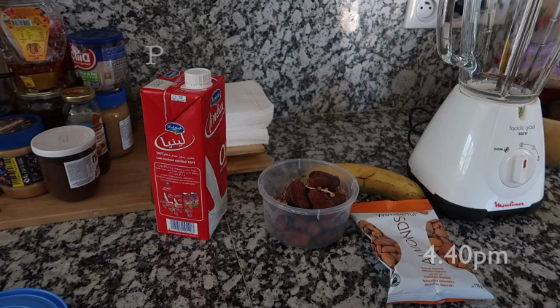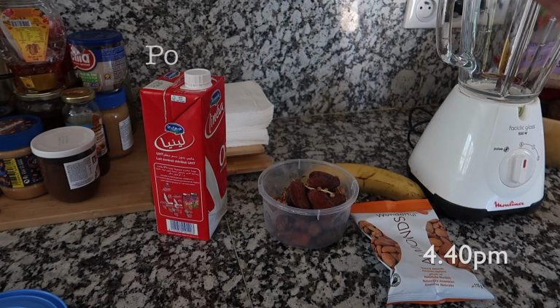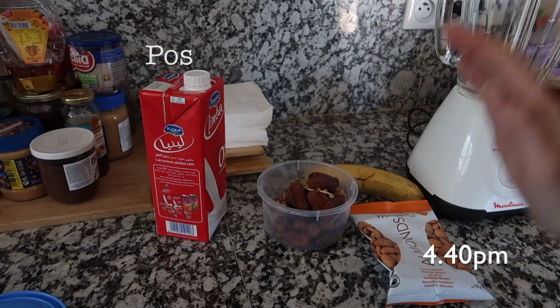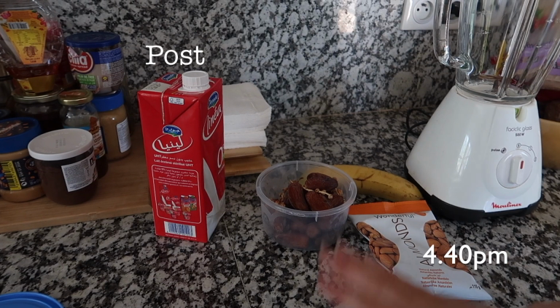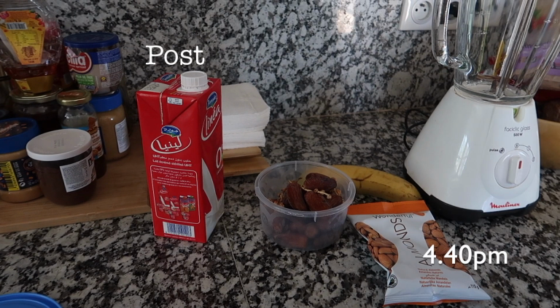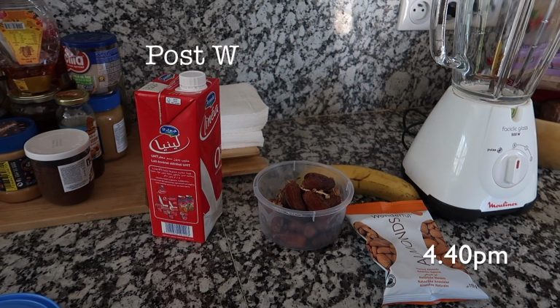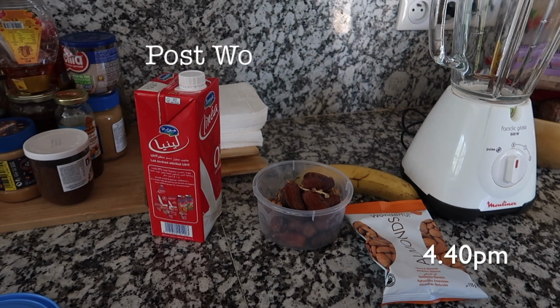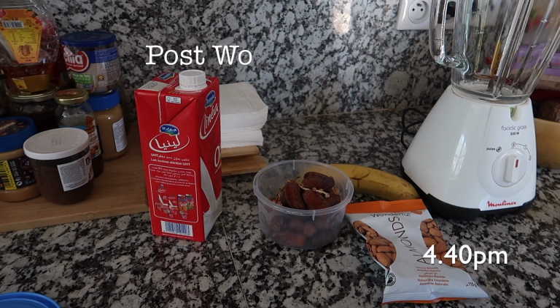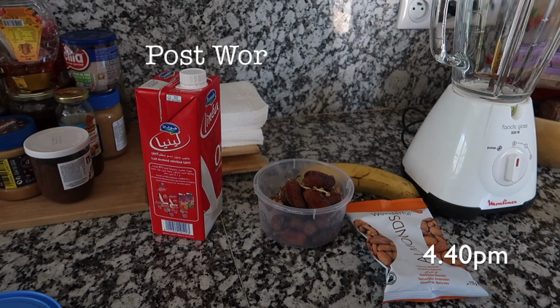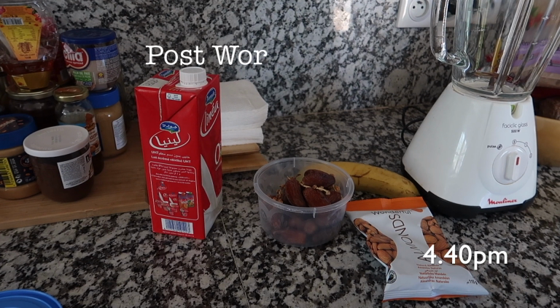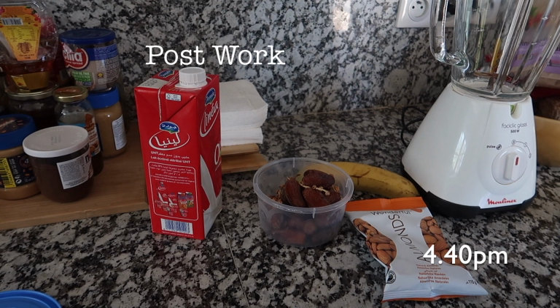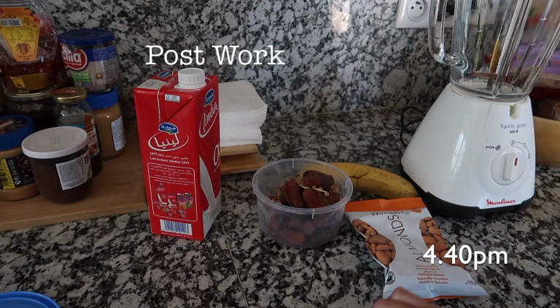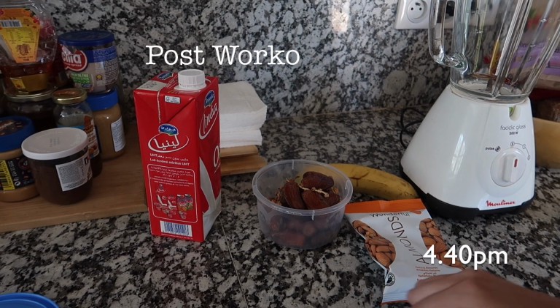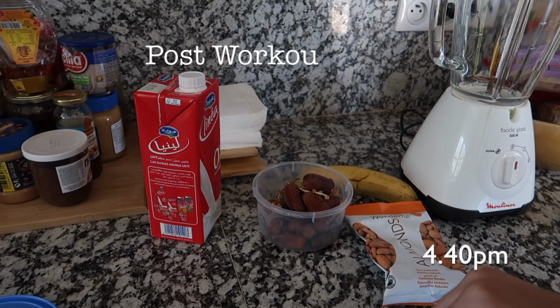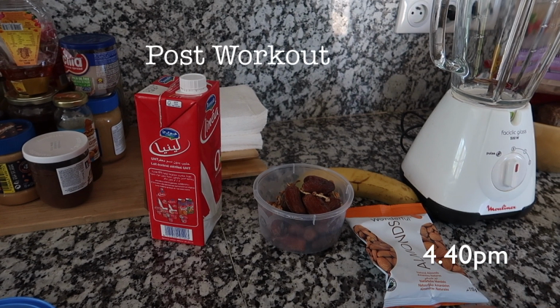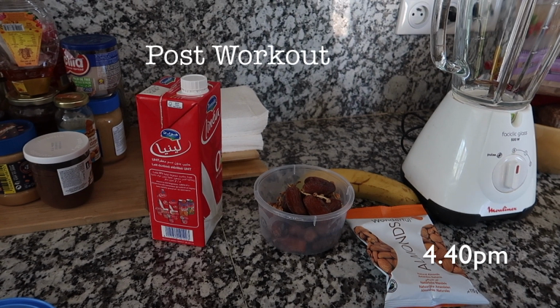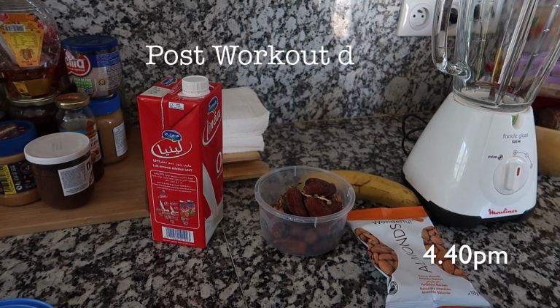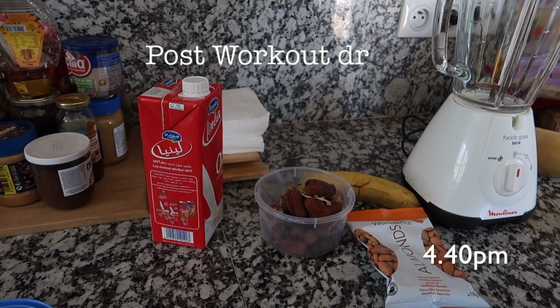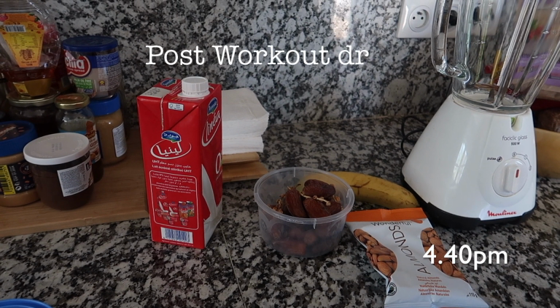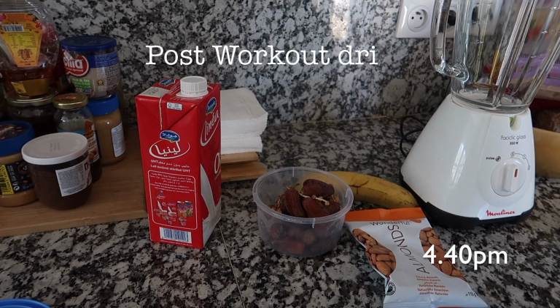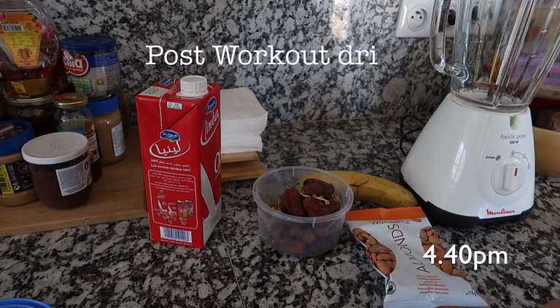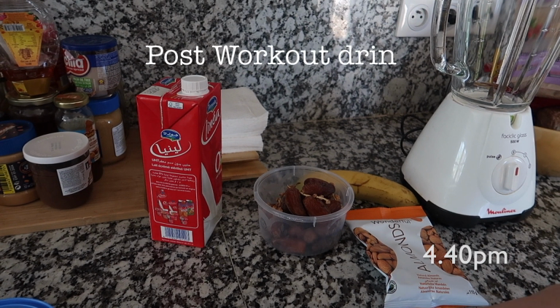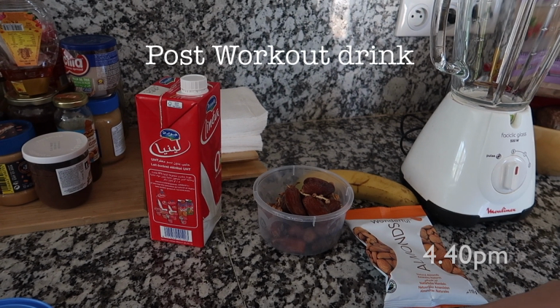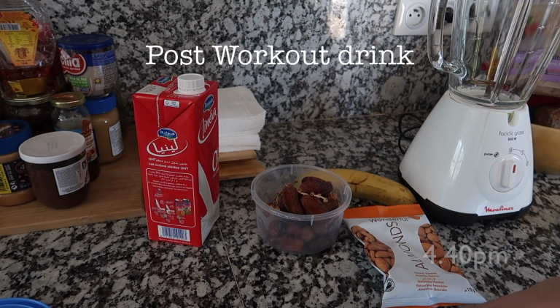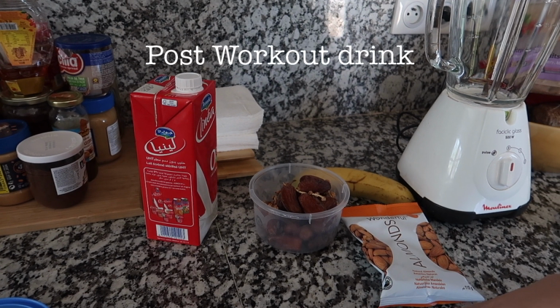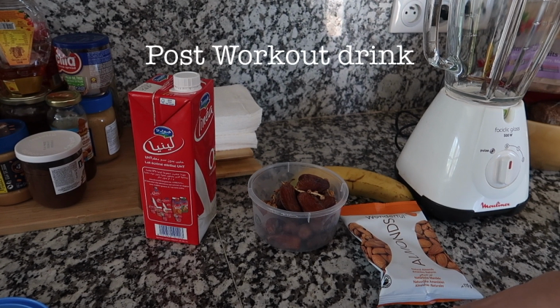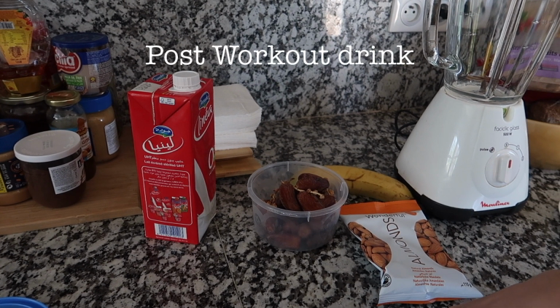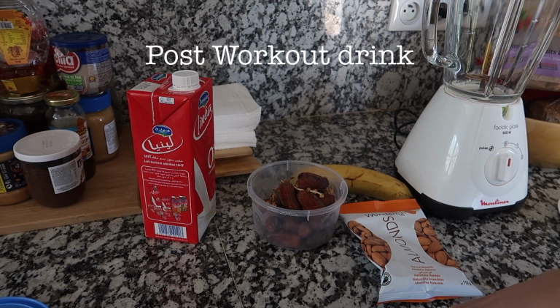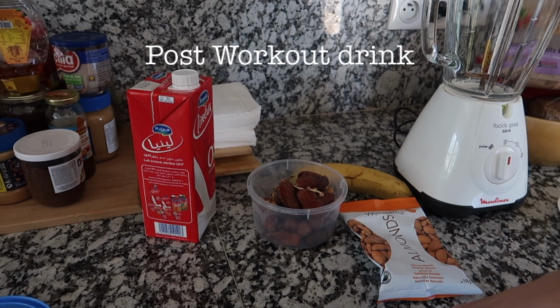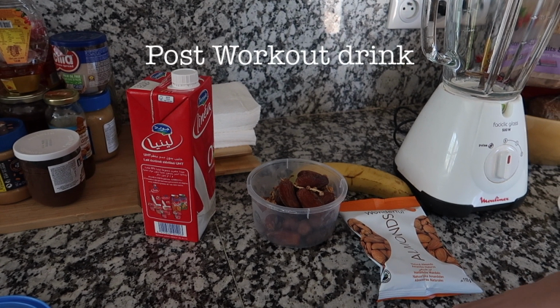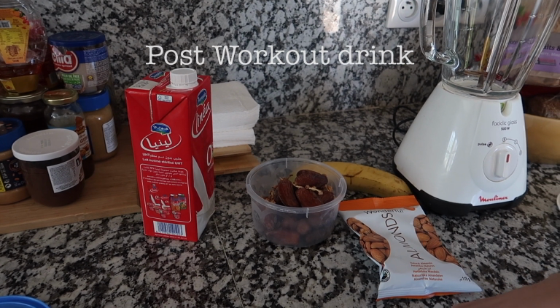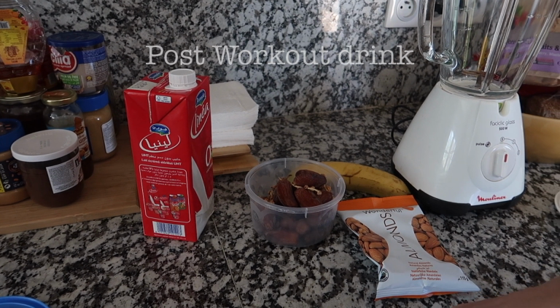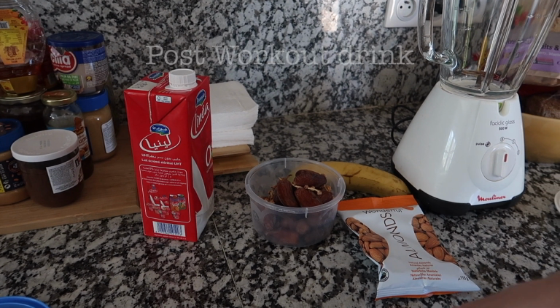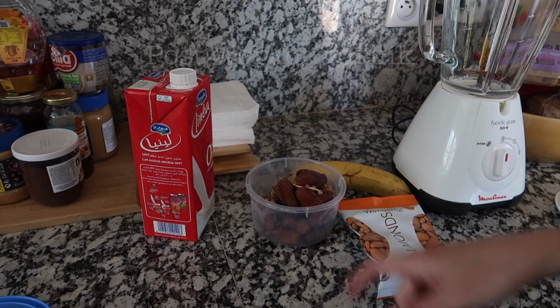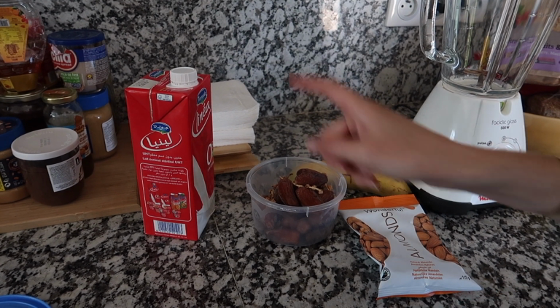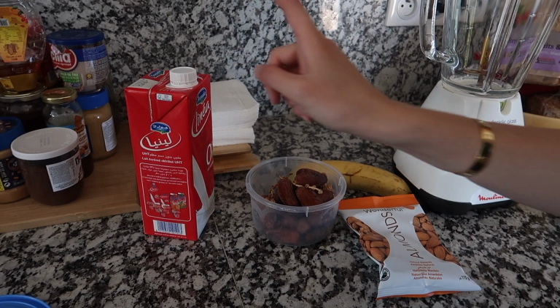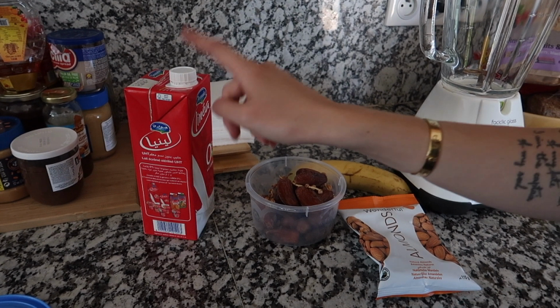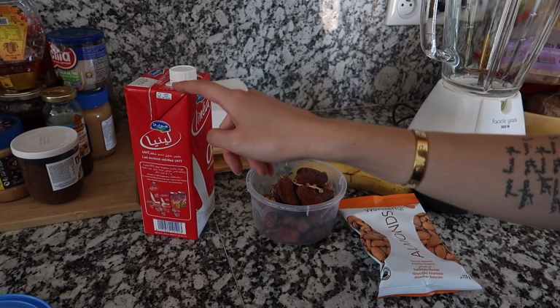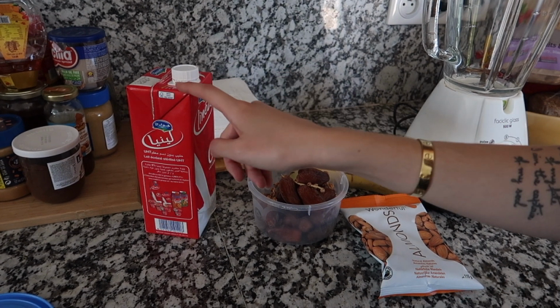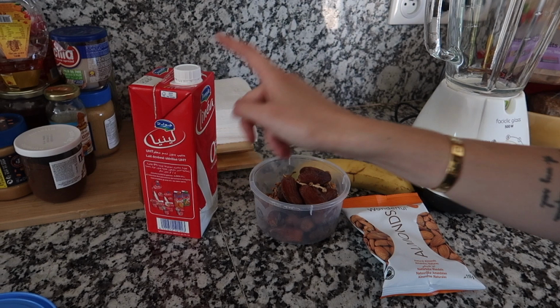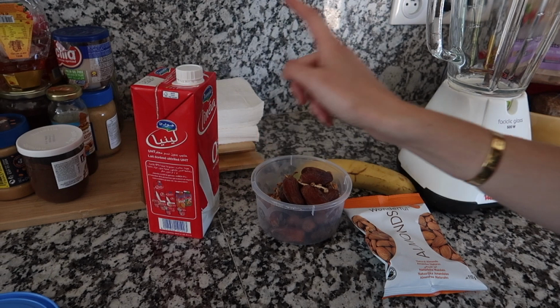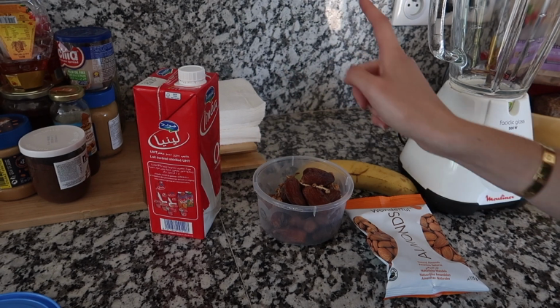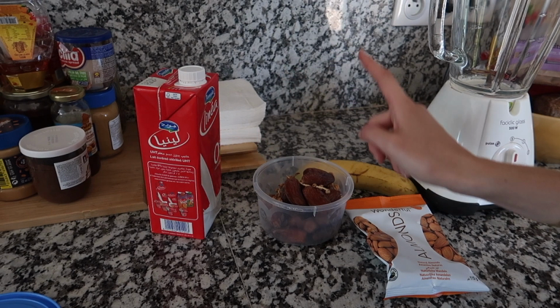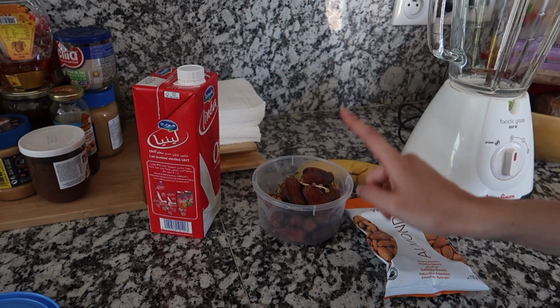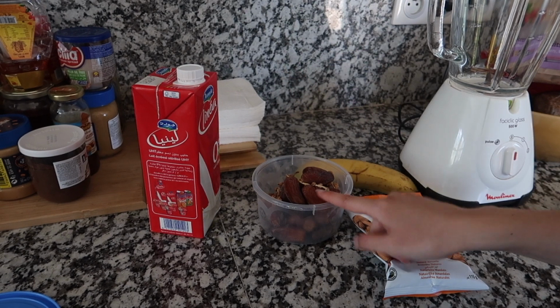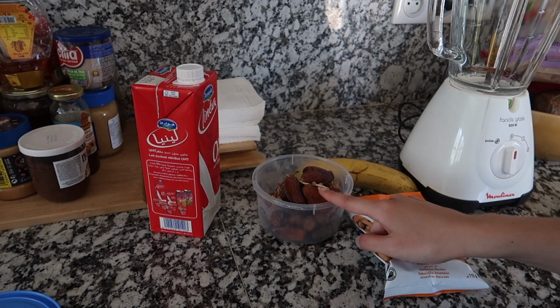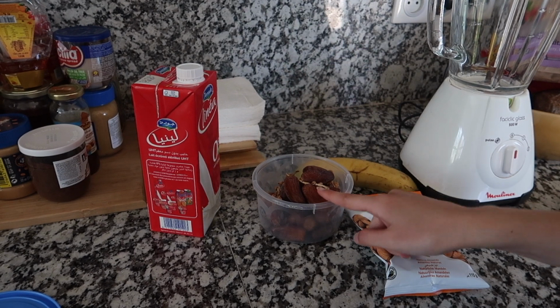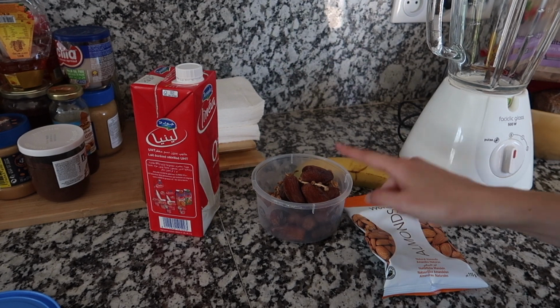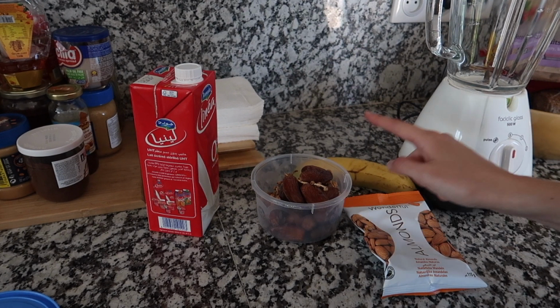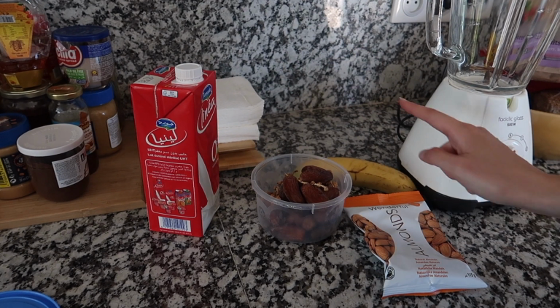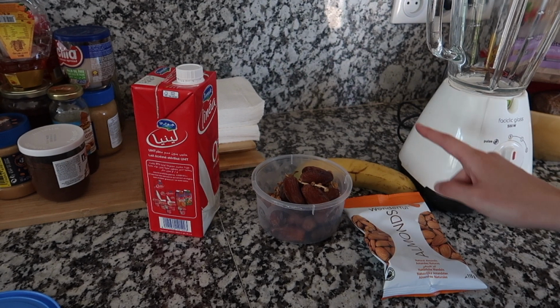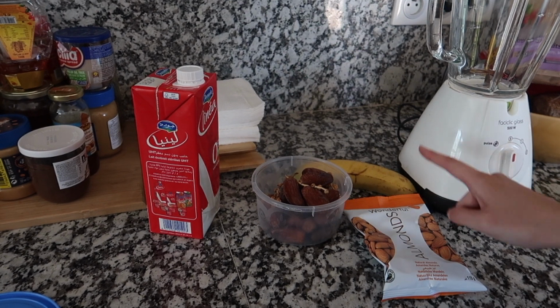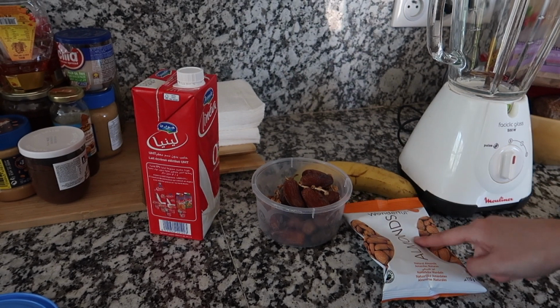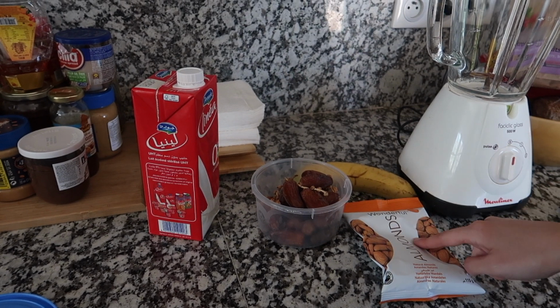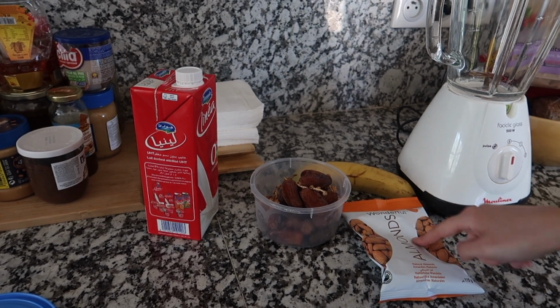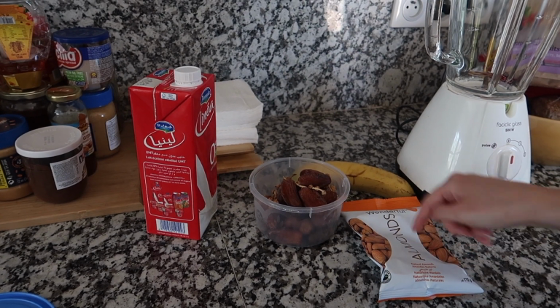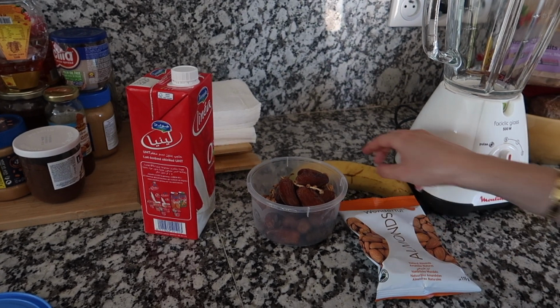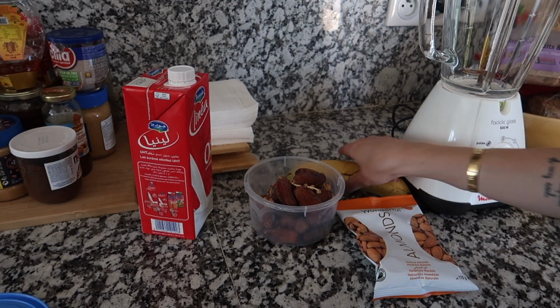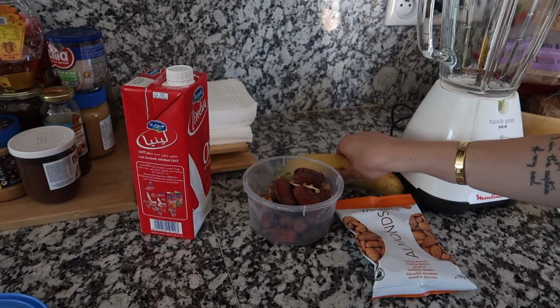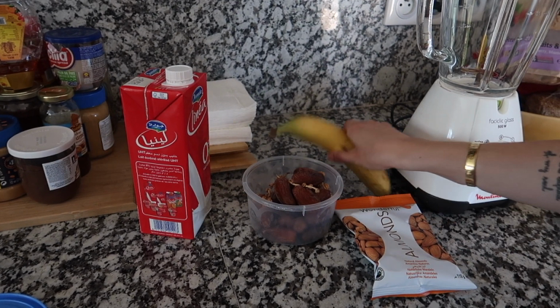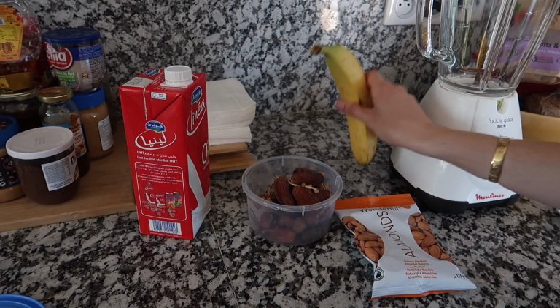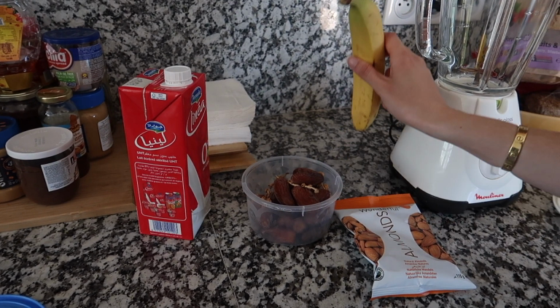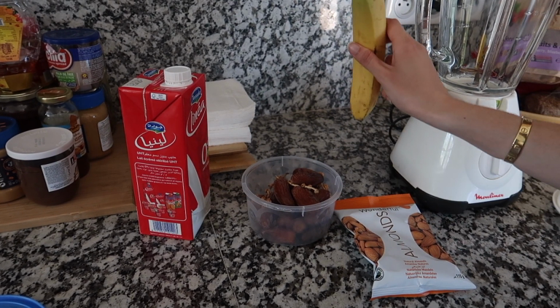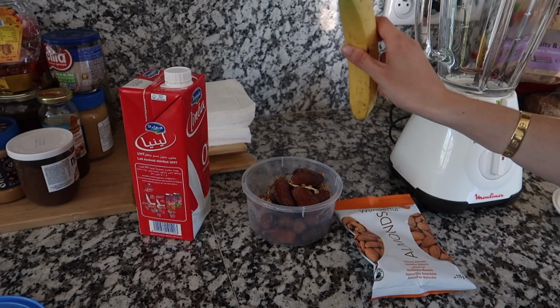After my workout I usually make this little juice that my sister showed me. You need almond milk and a banana.